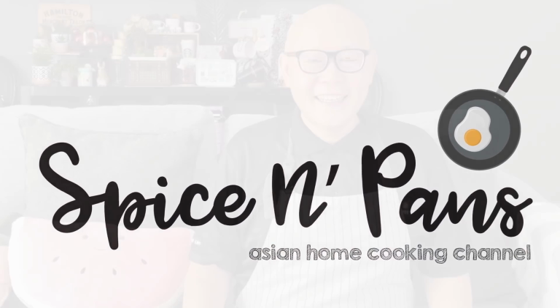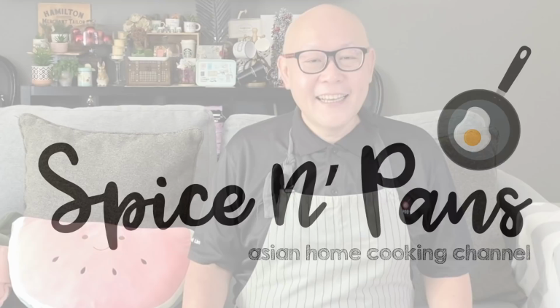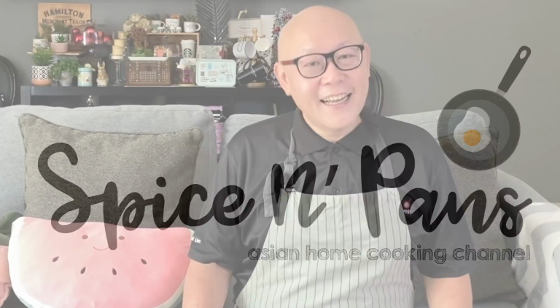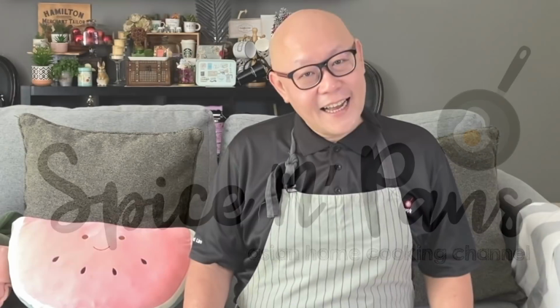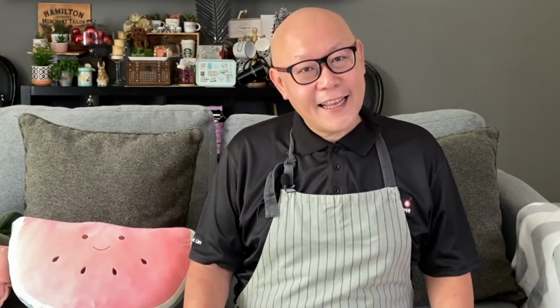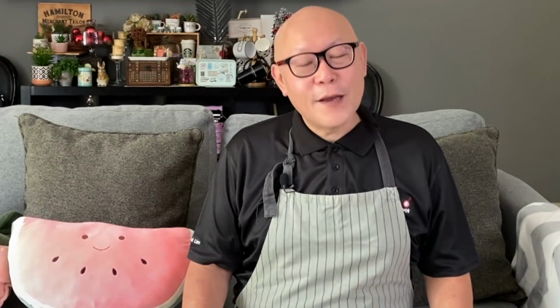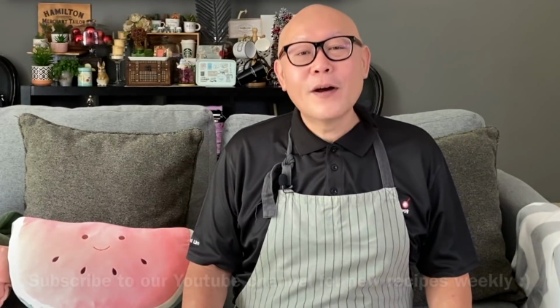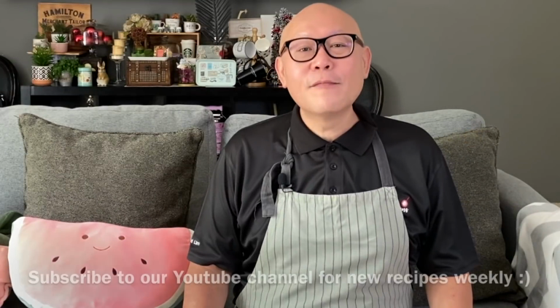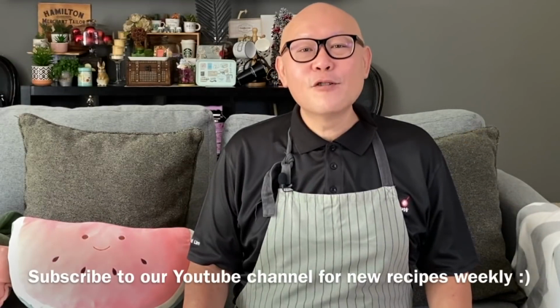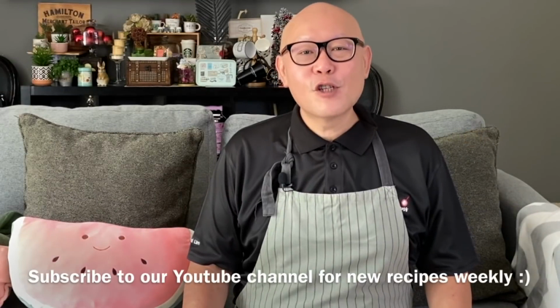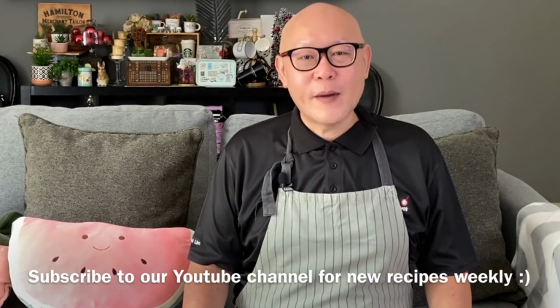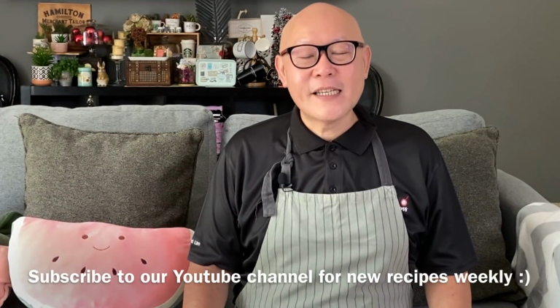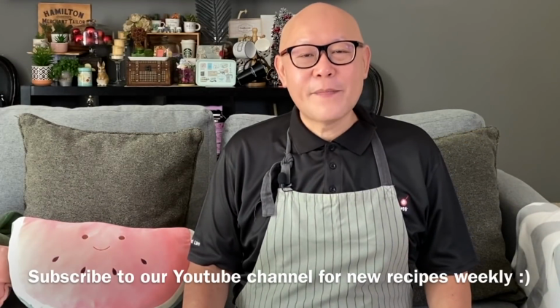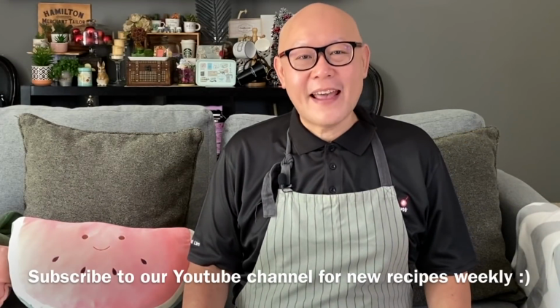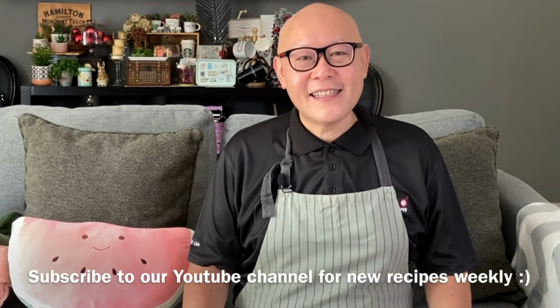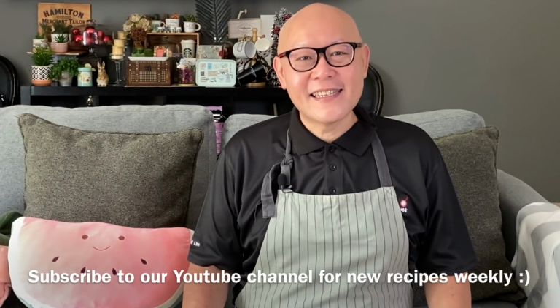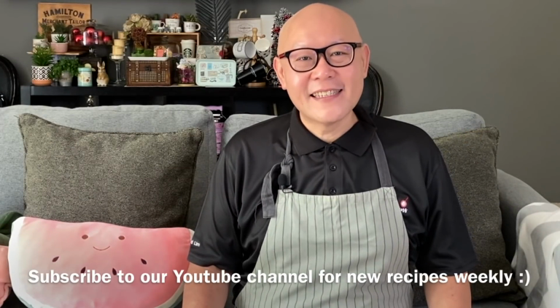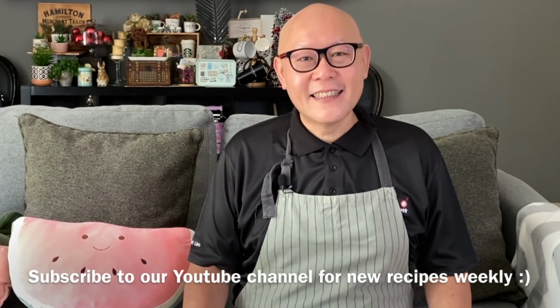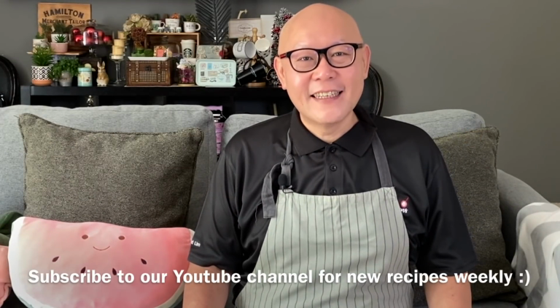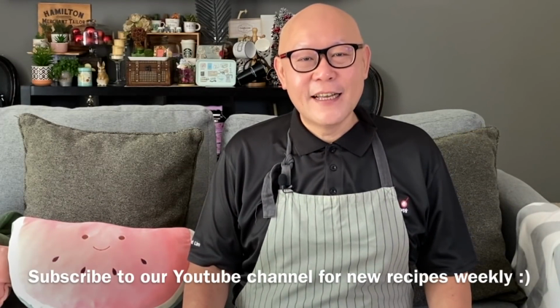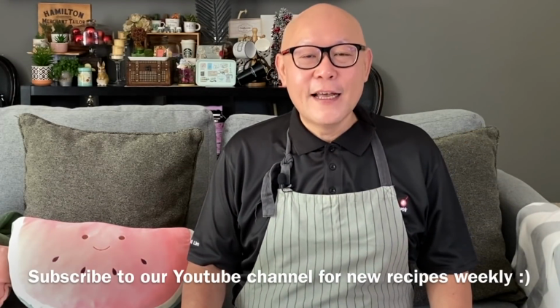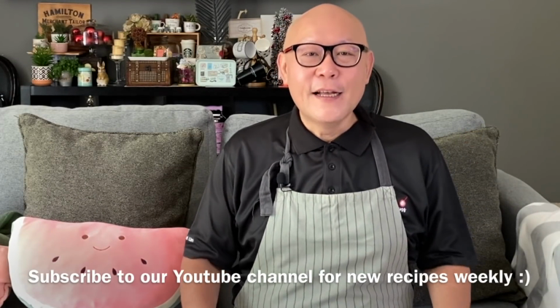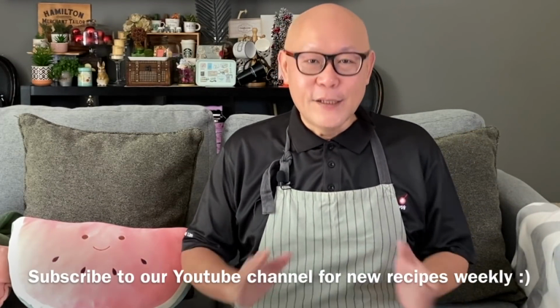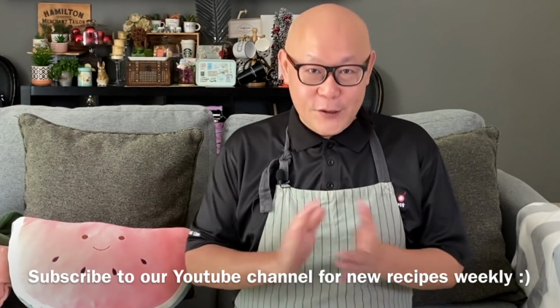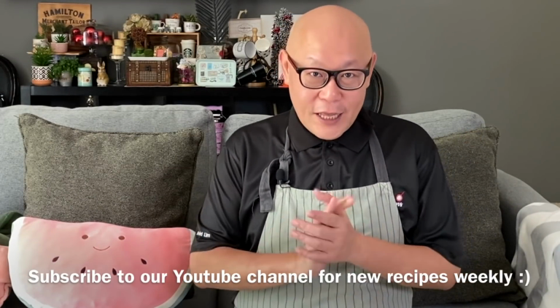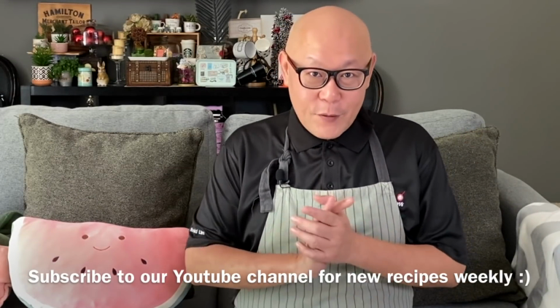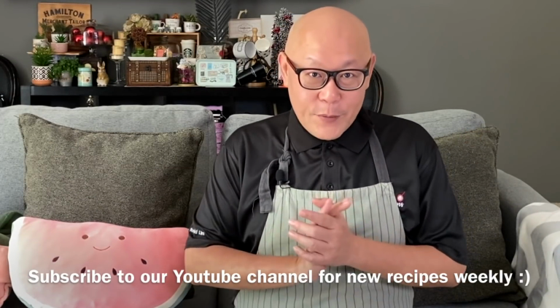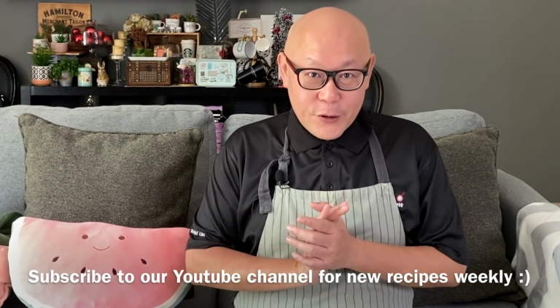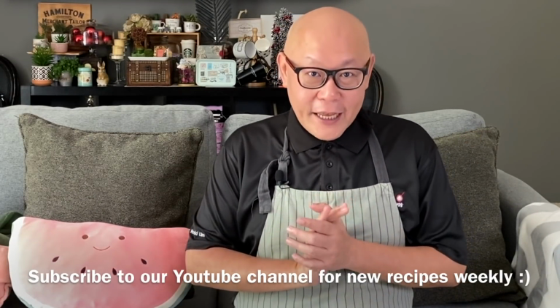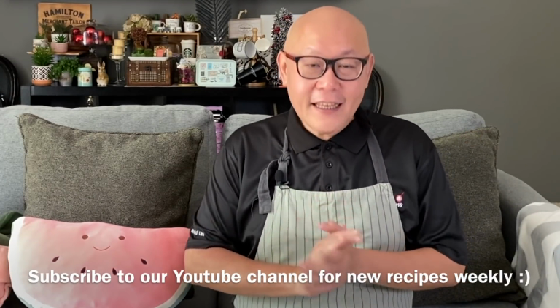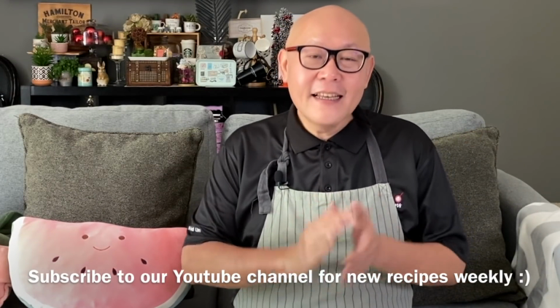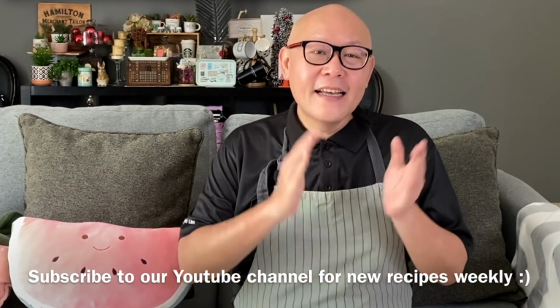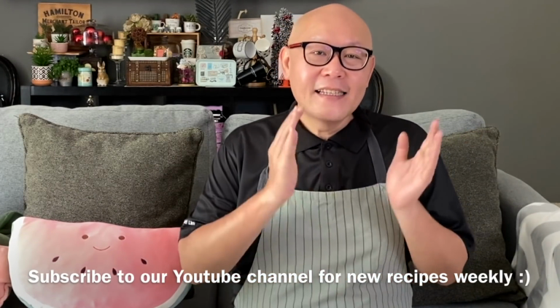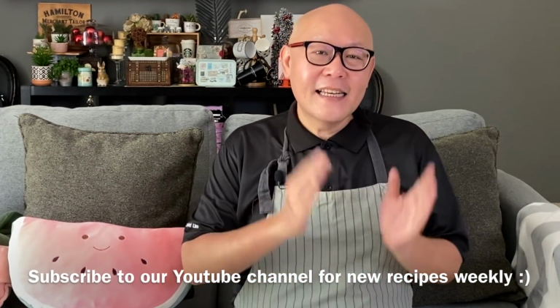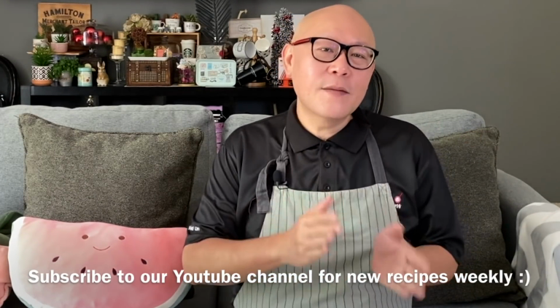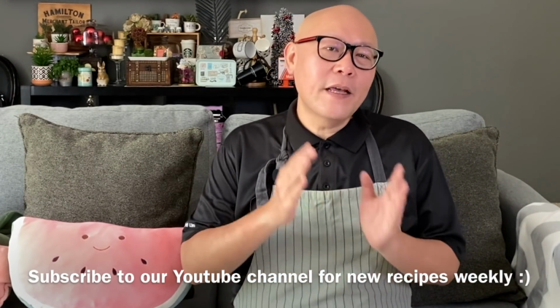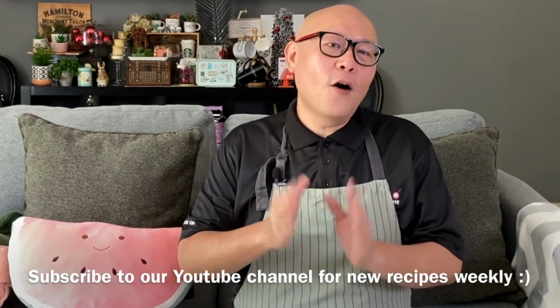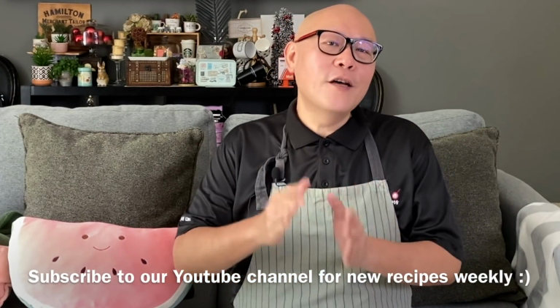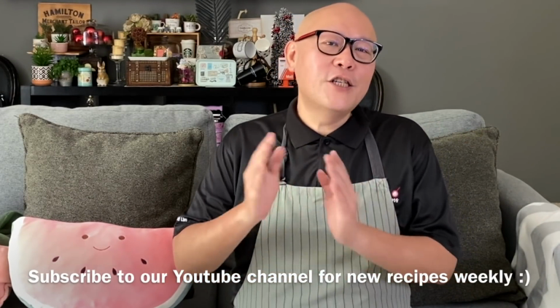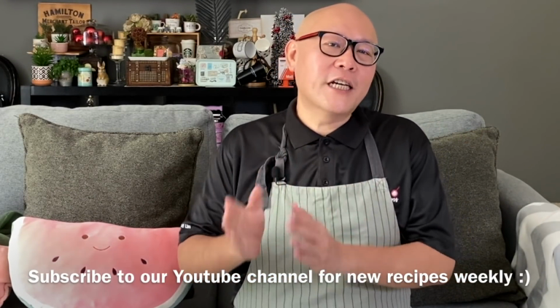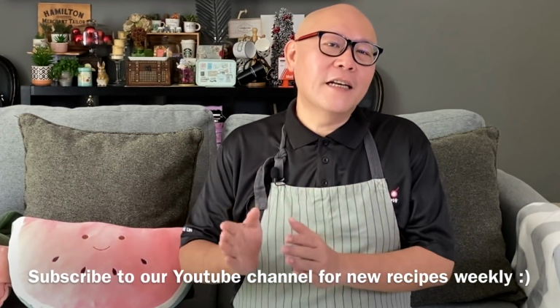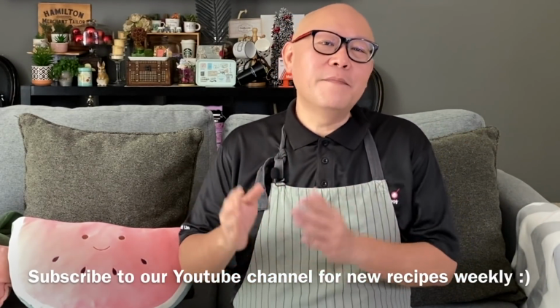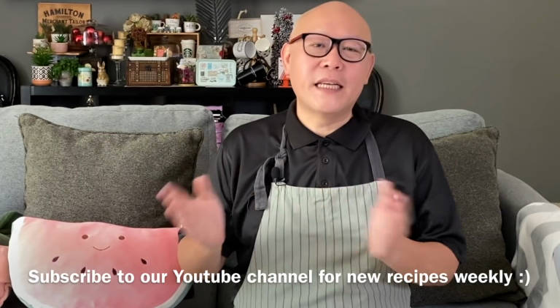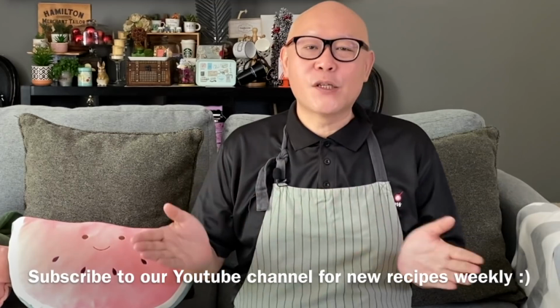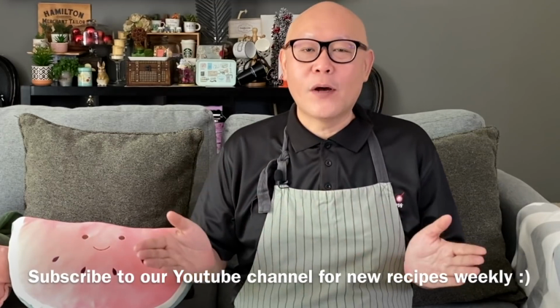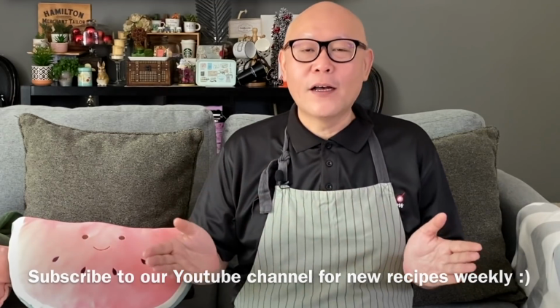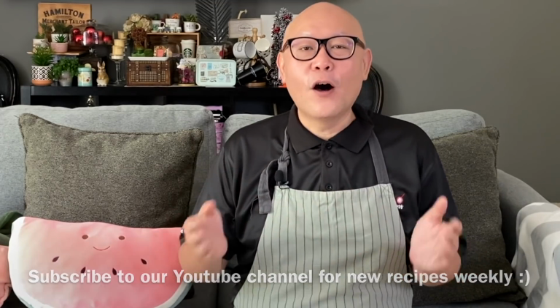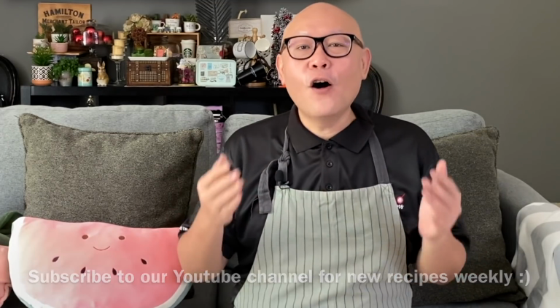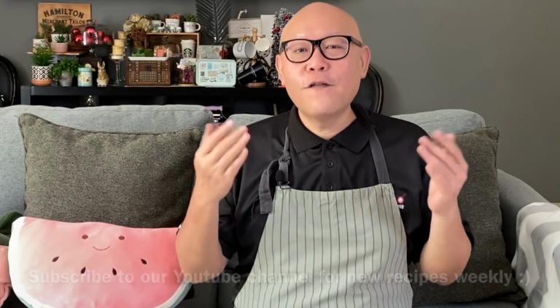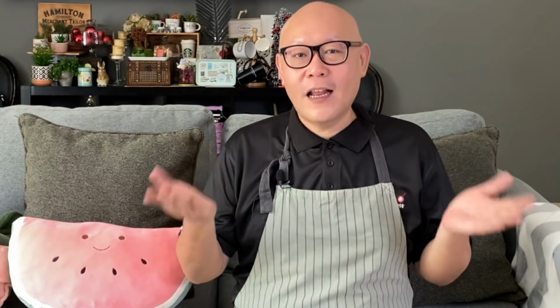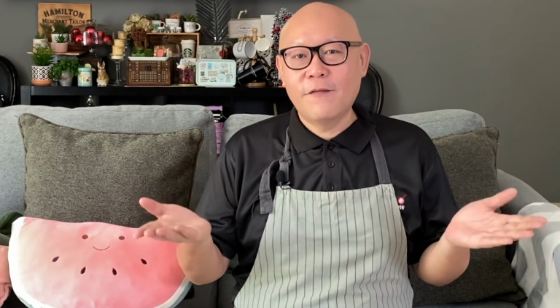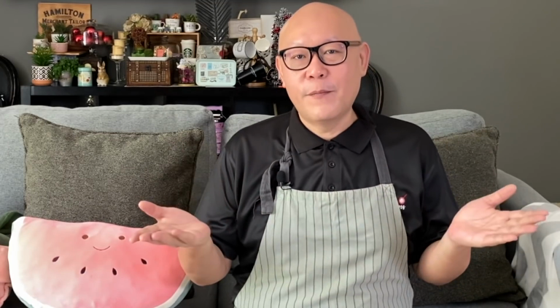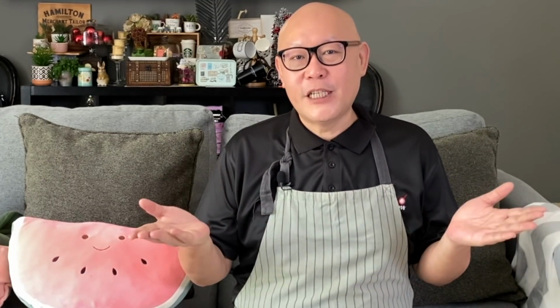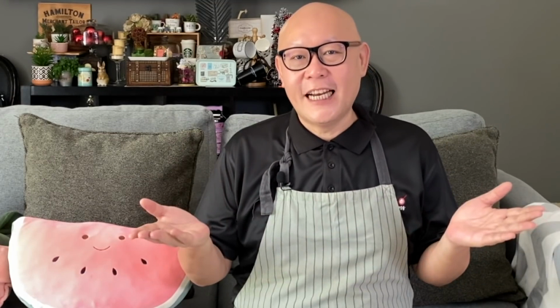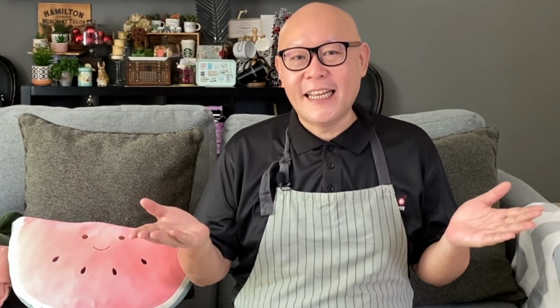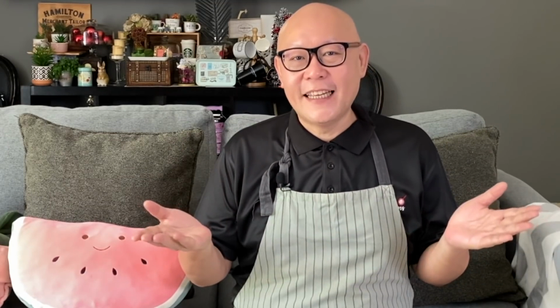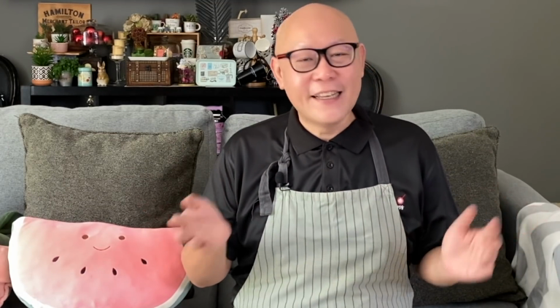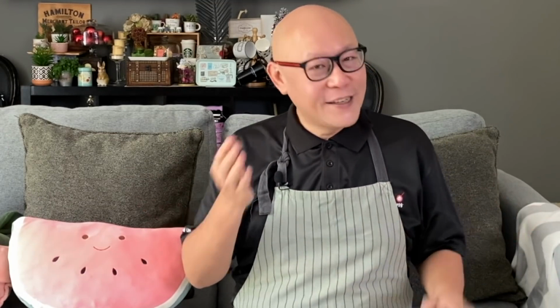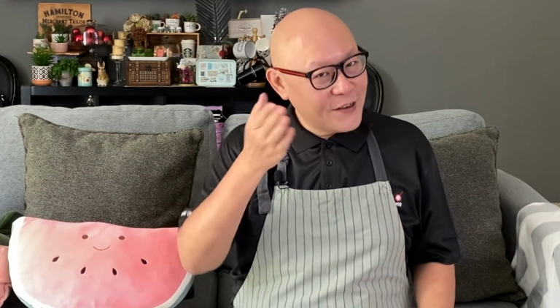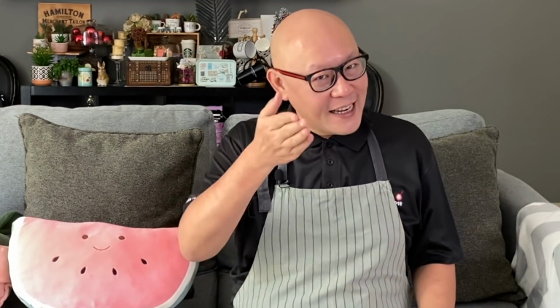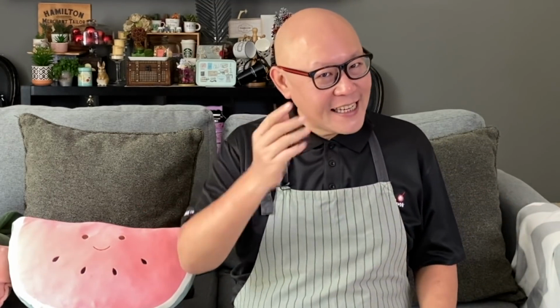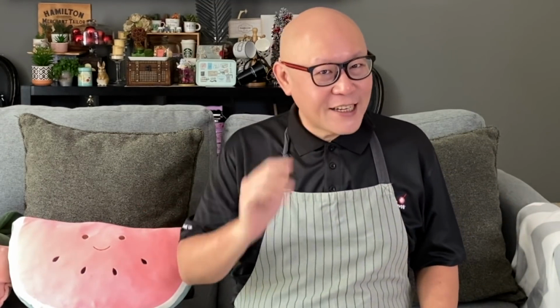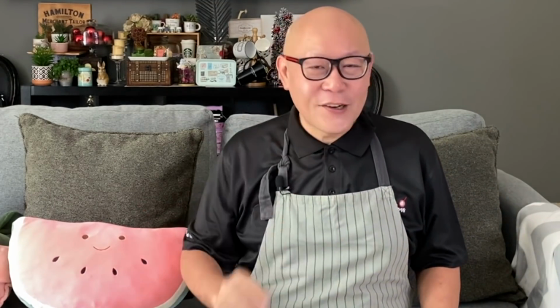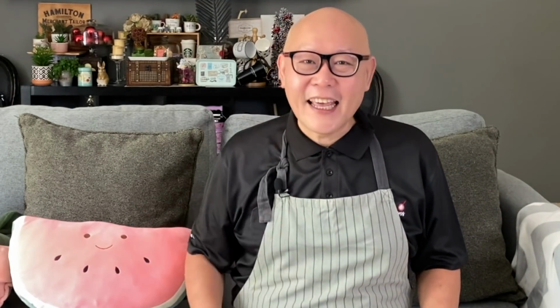Hi and welcome to Spice and Pans. Today we will be cooking Sesame Oil Chicken Misoa, or Flour Vermicelli. So let's start cooking.